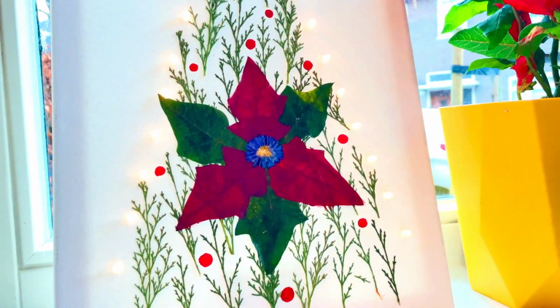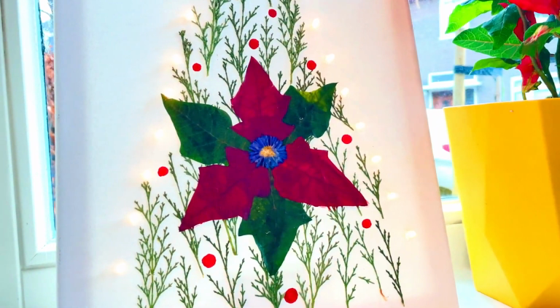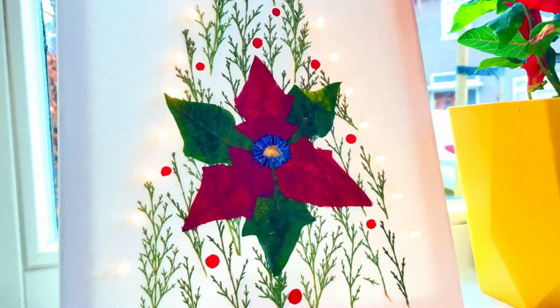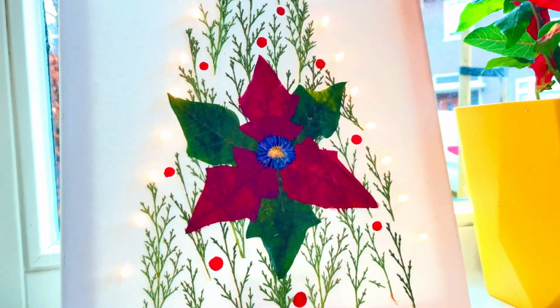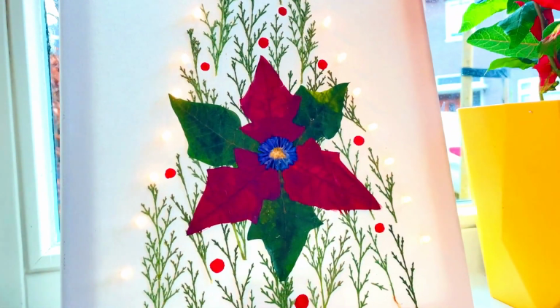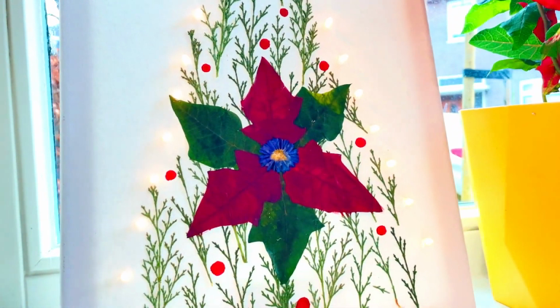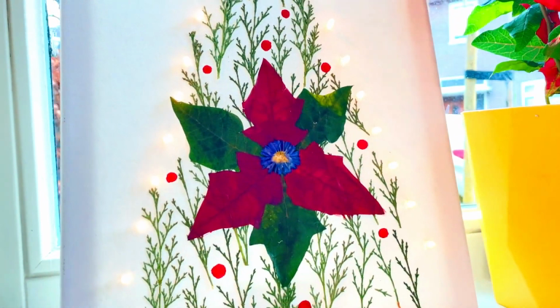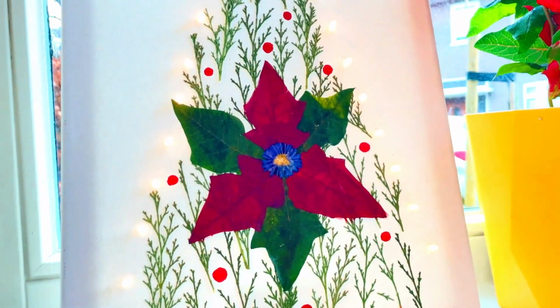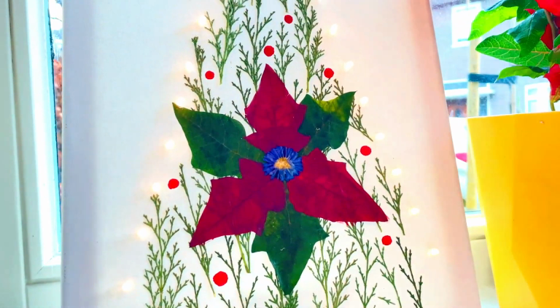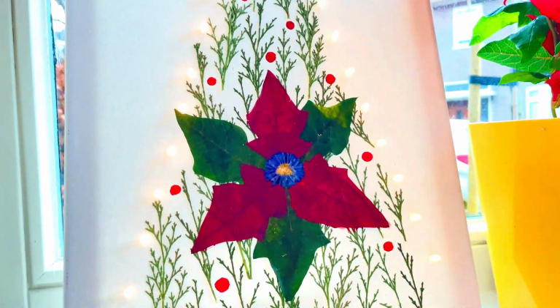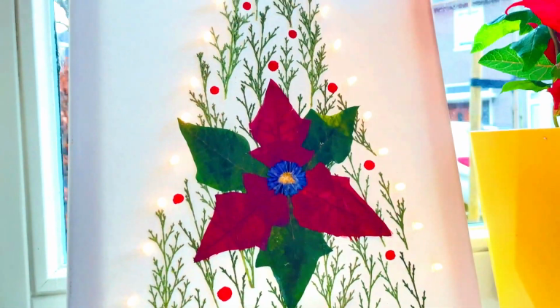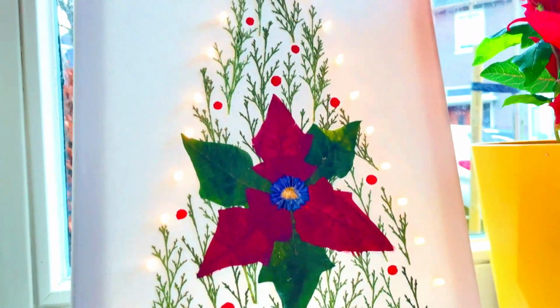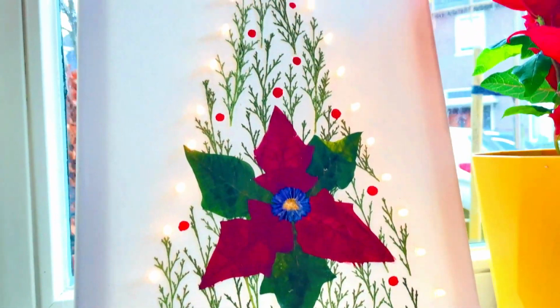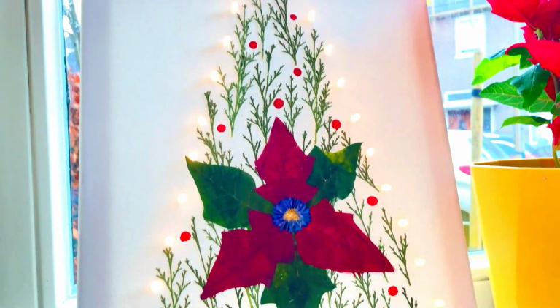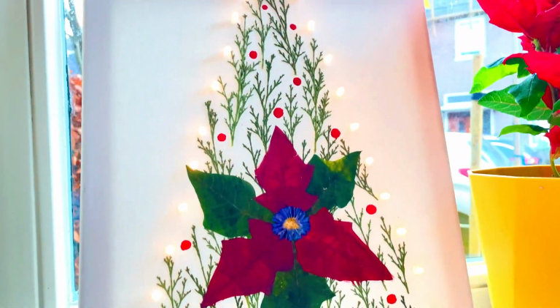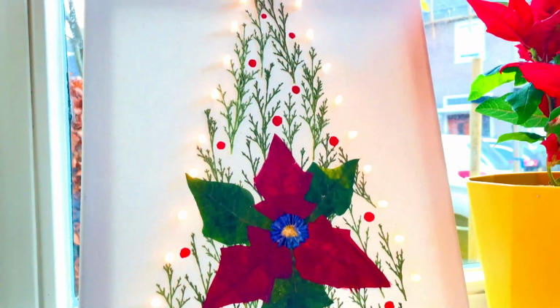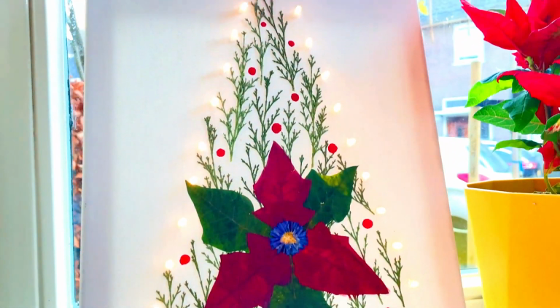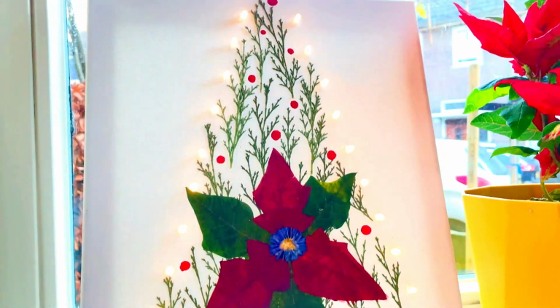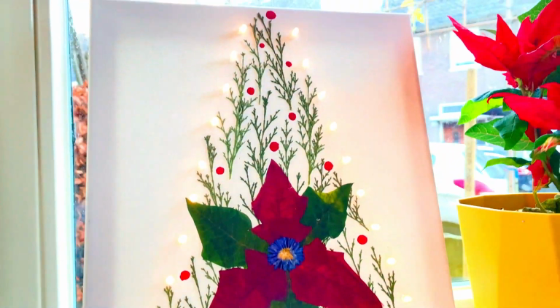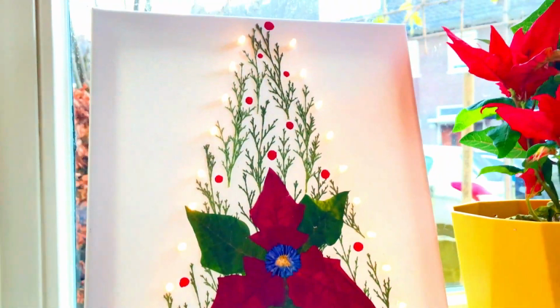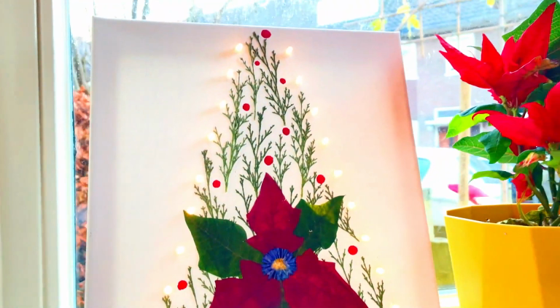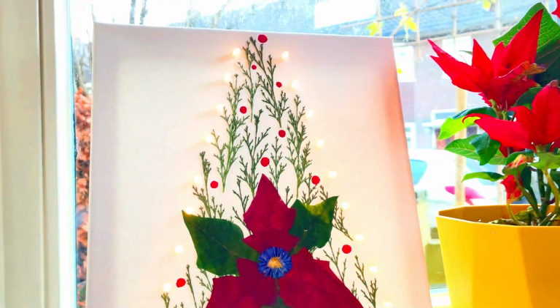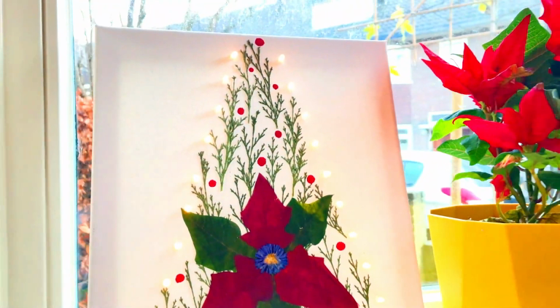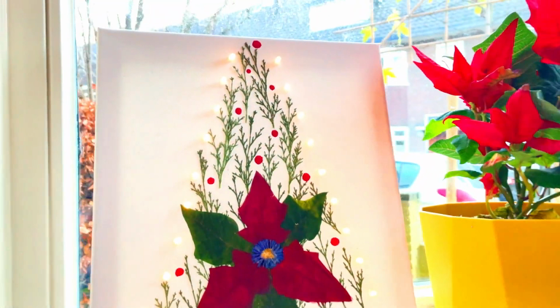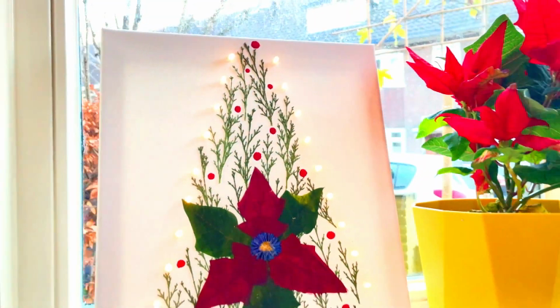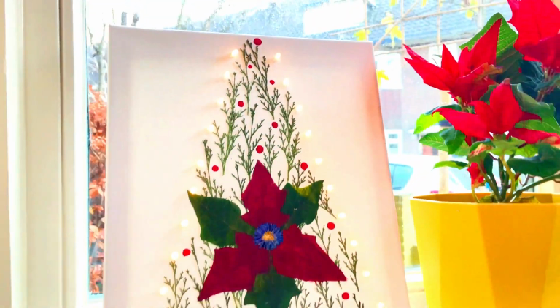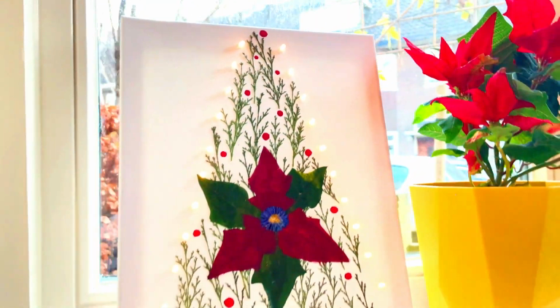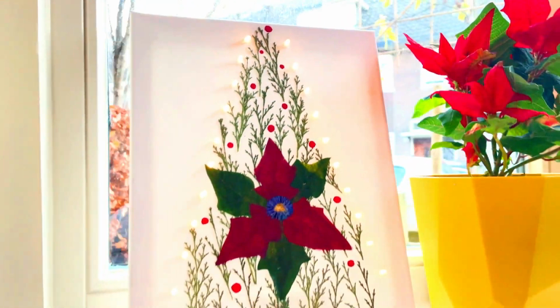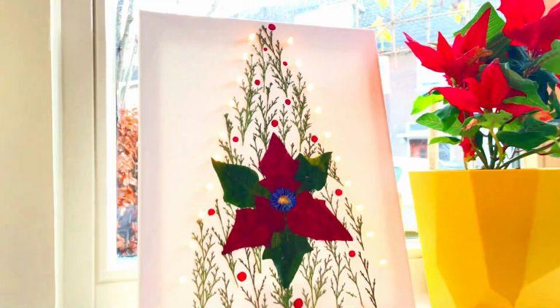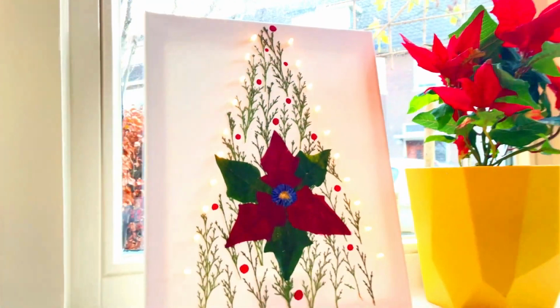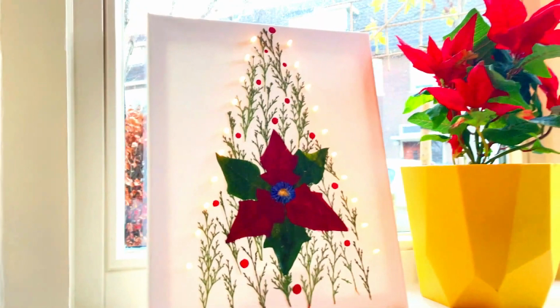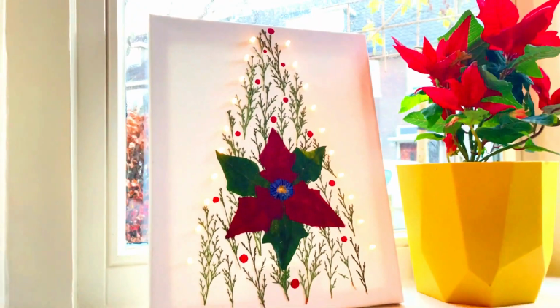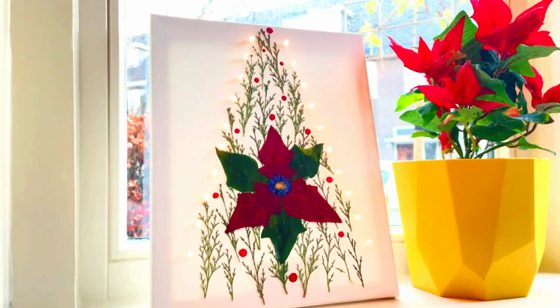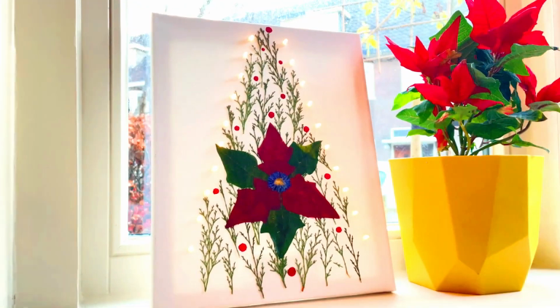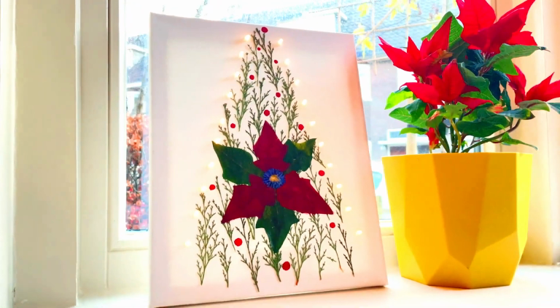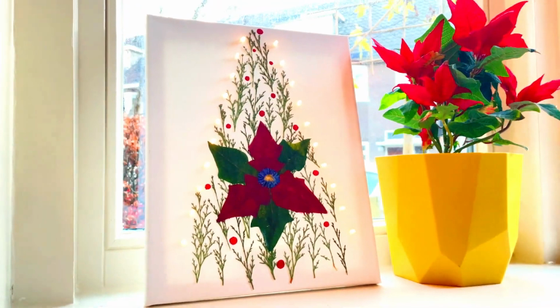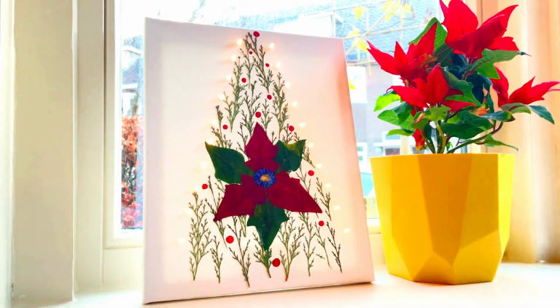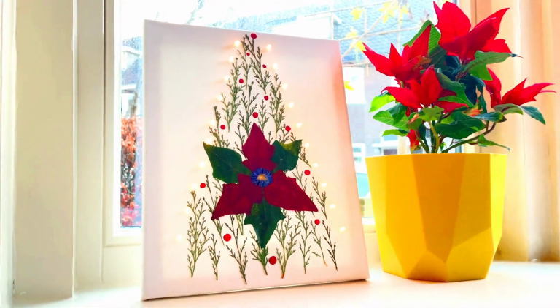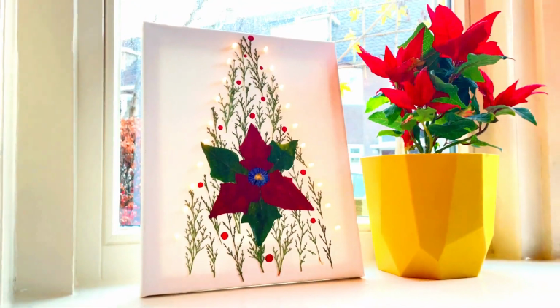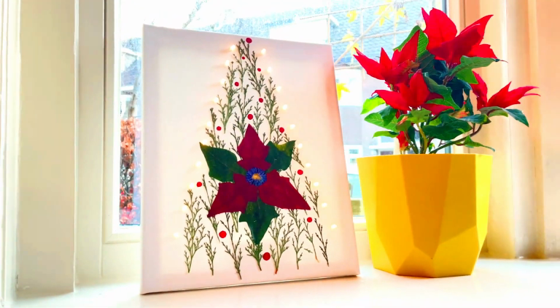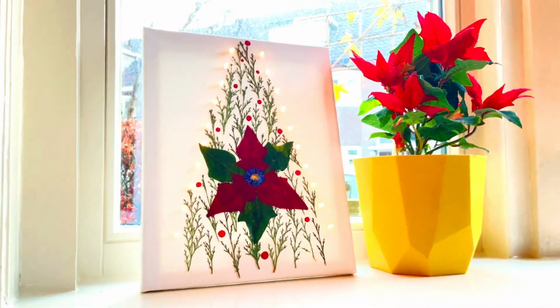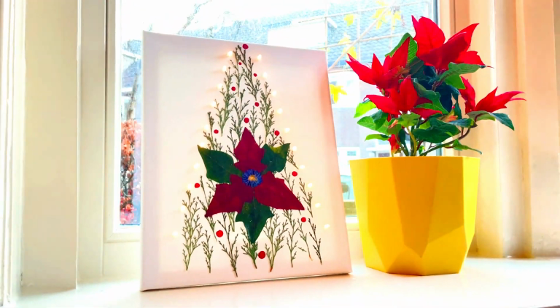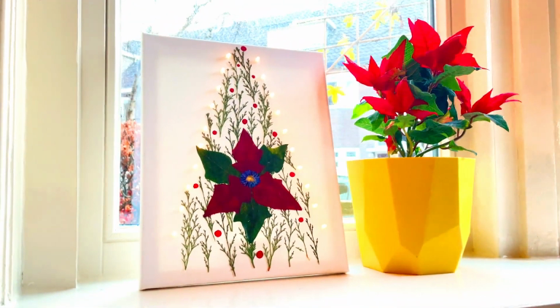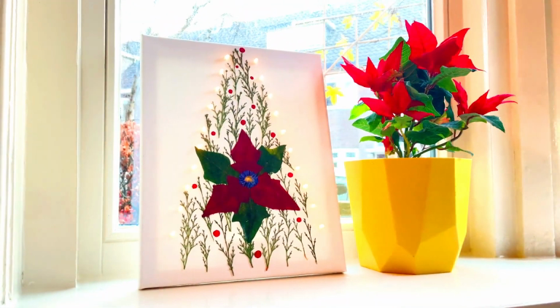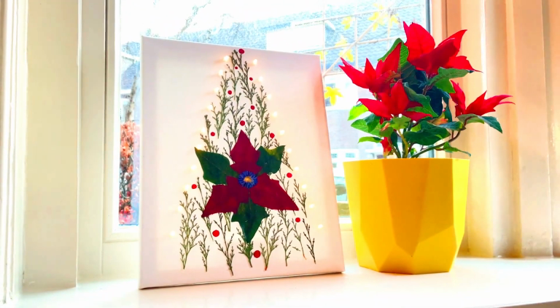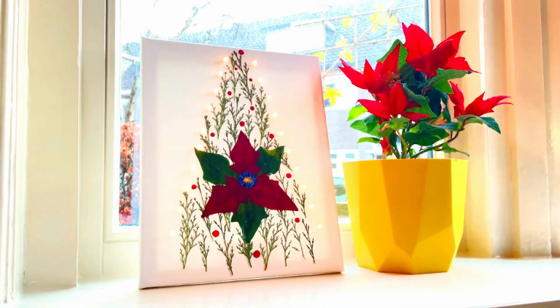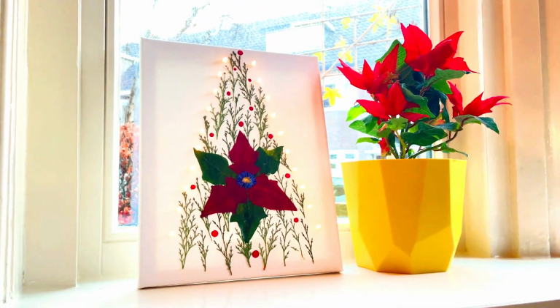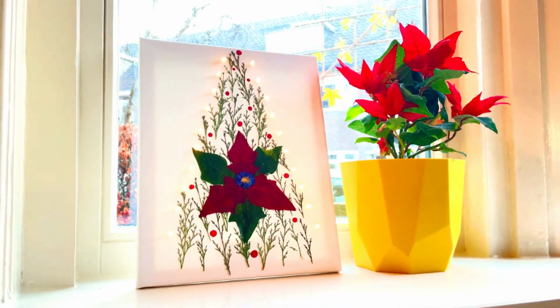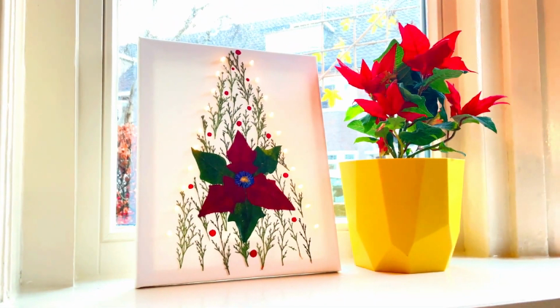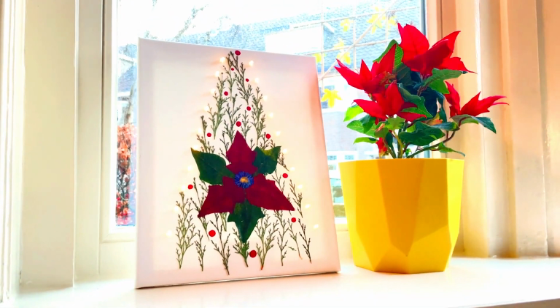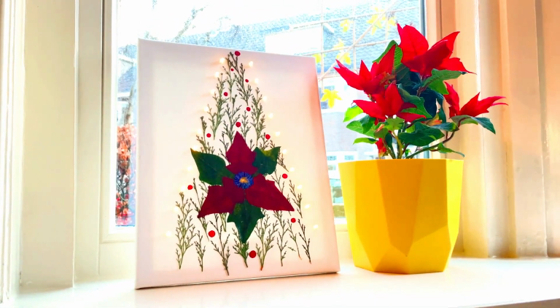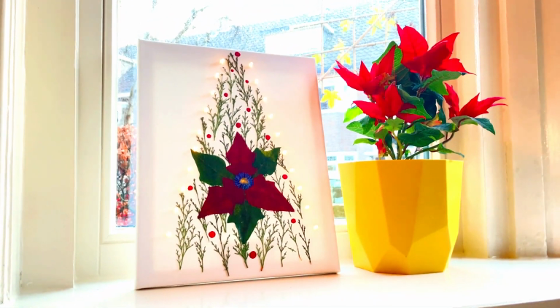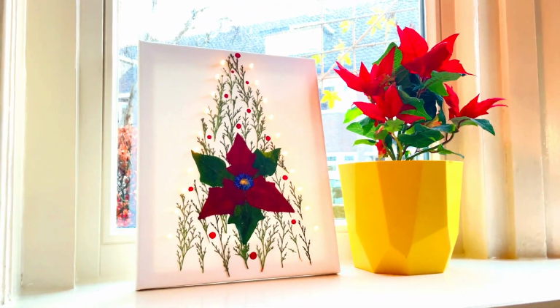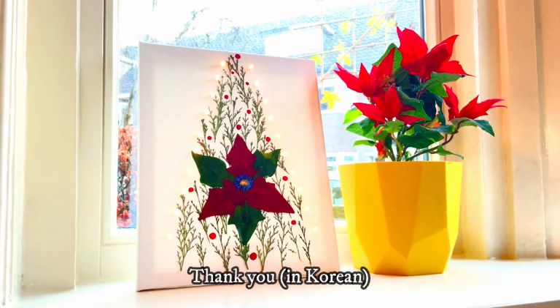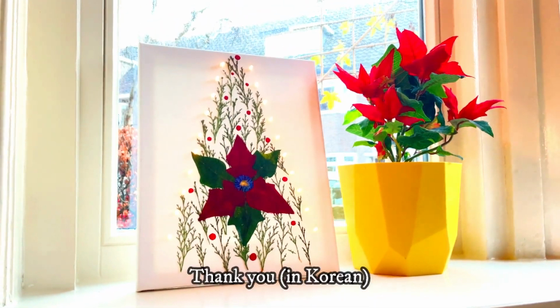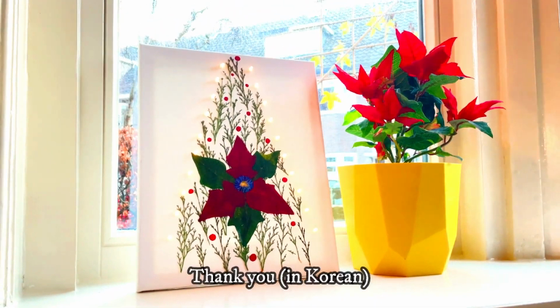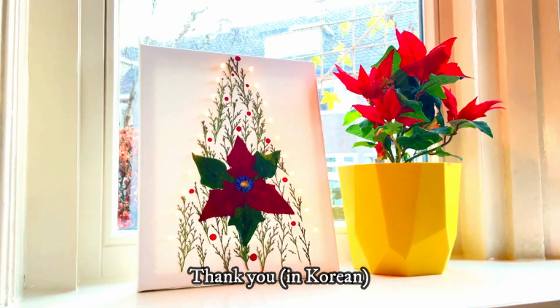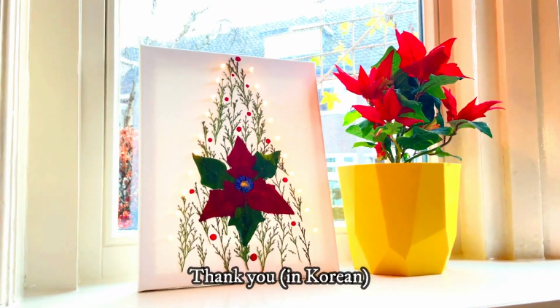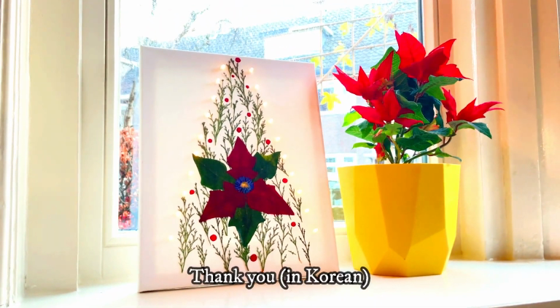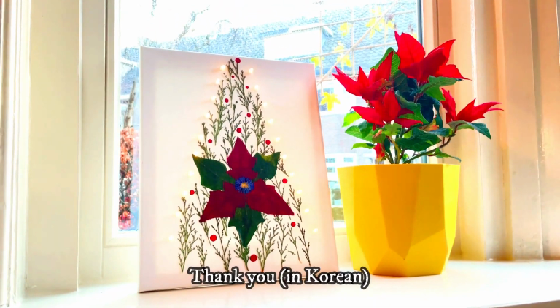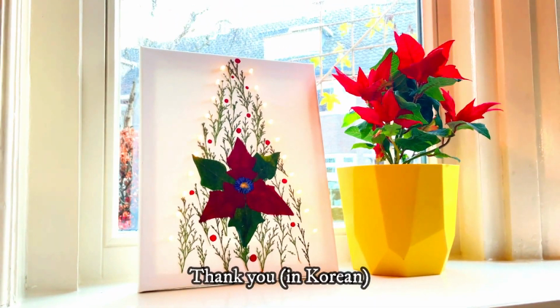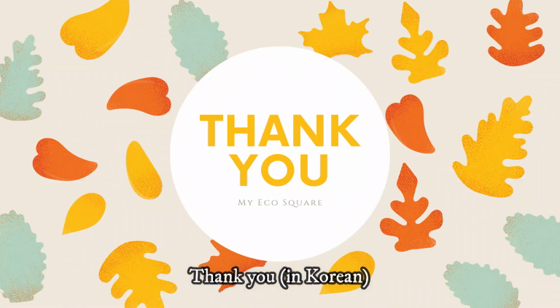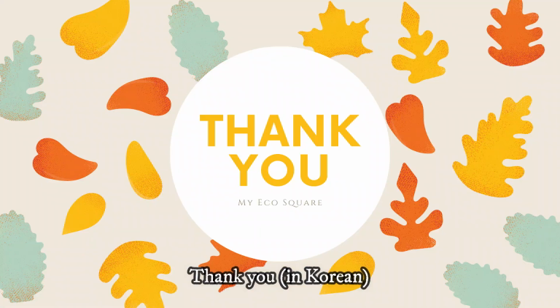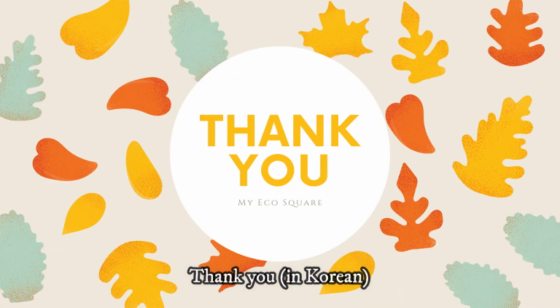Tune in next time for more eco-friendly and healthy DIY ideas. Thank you.